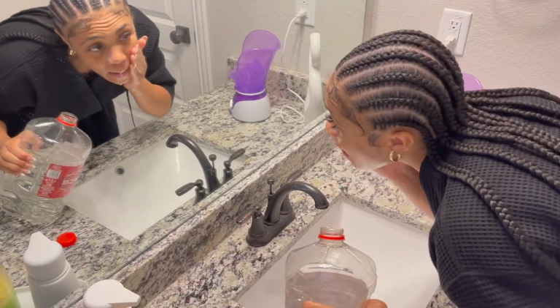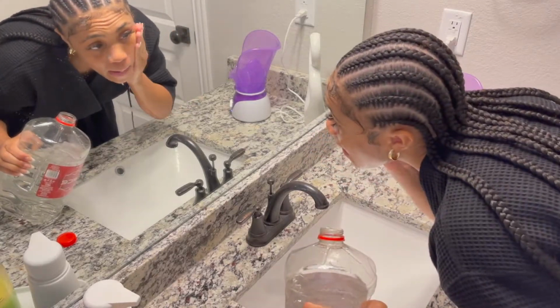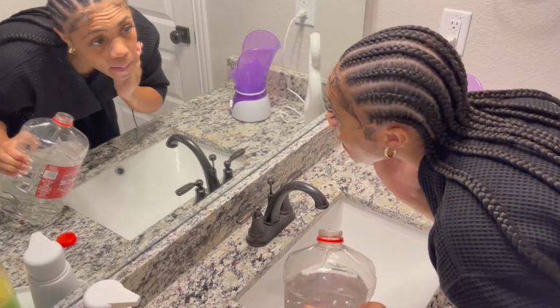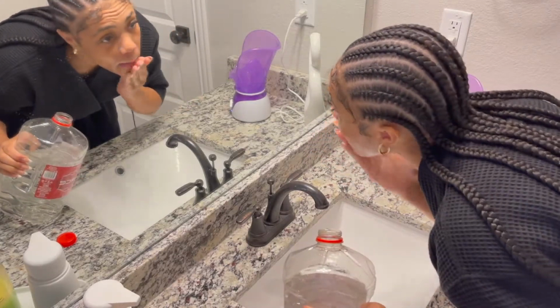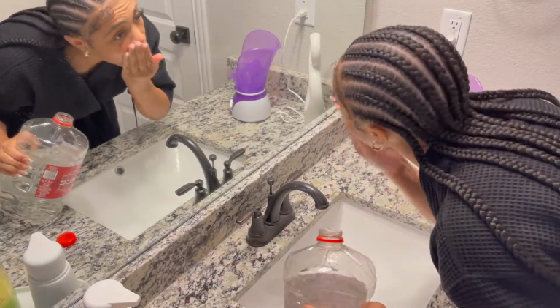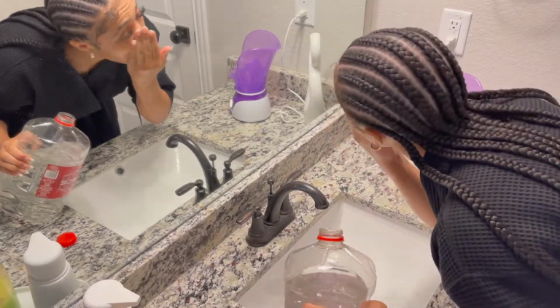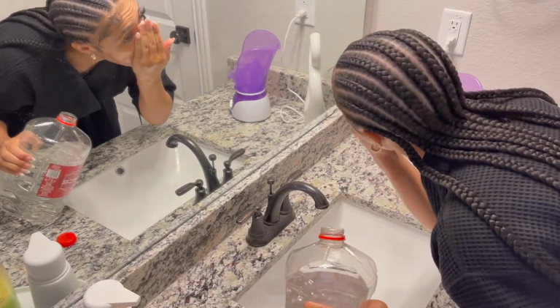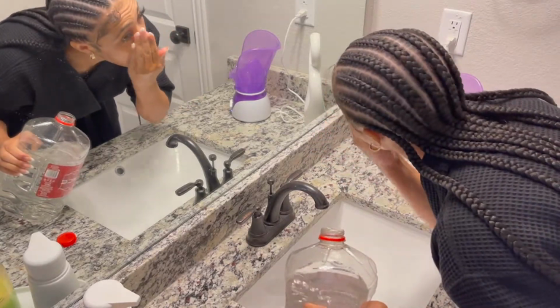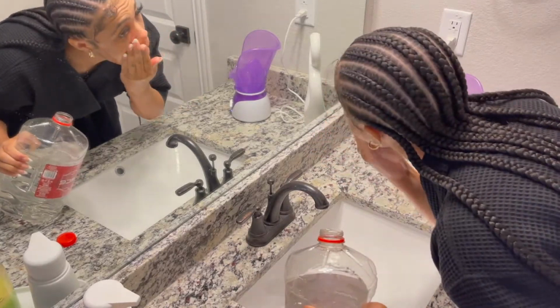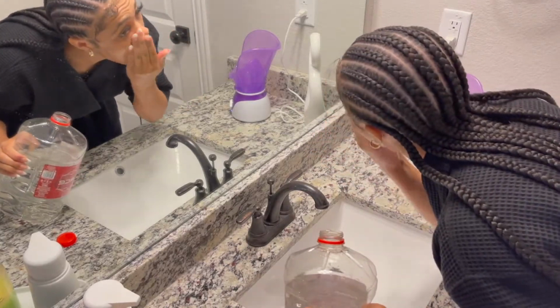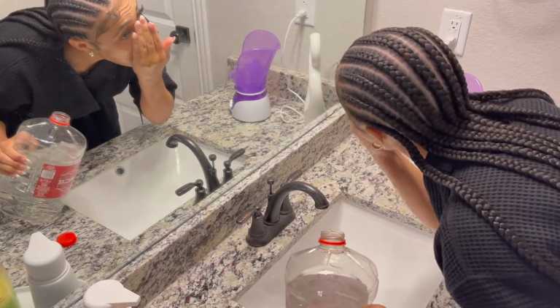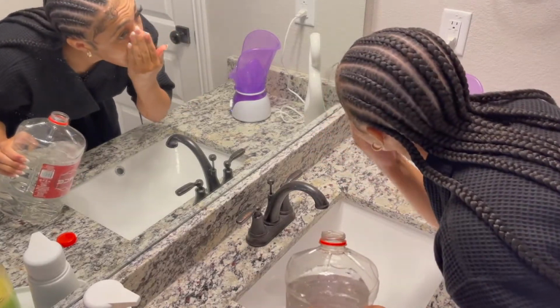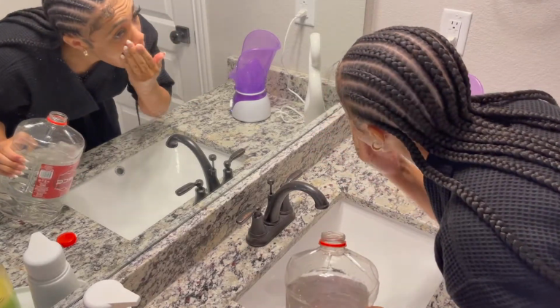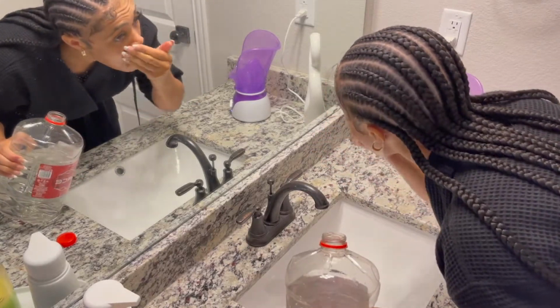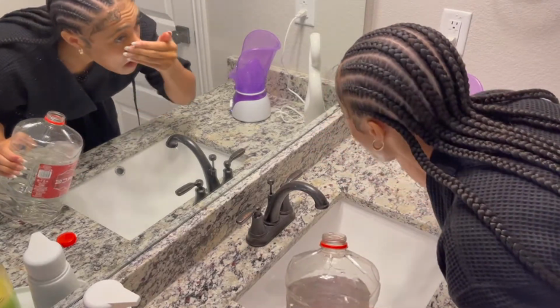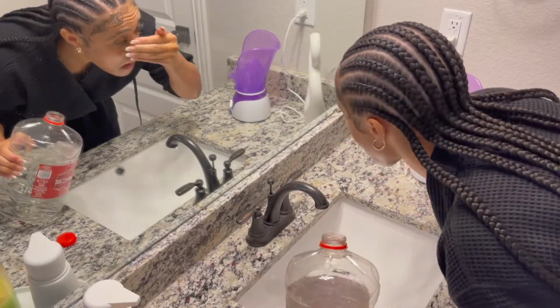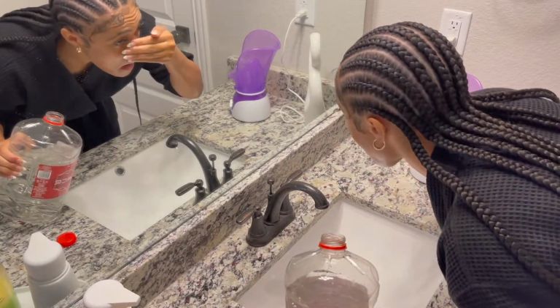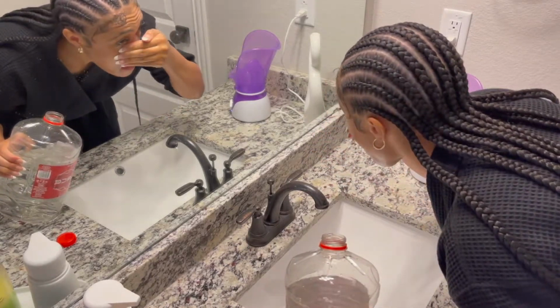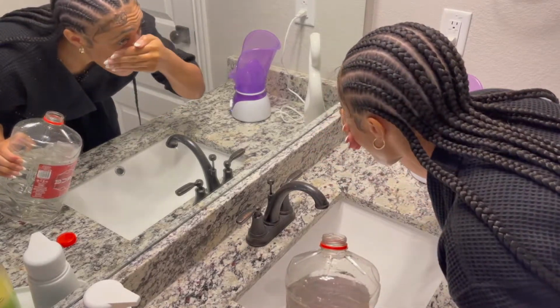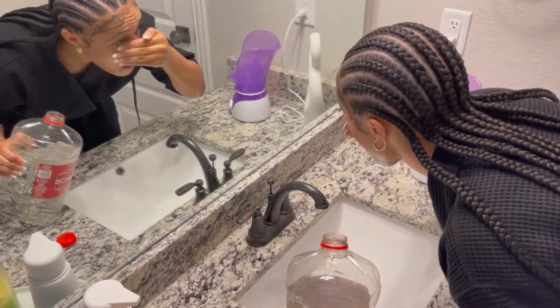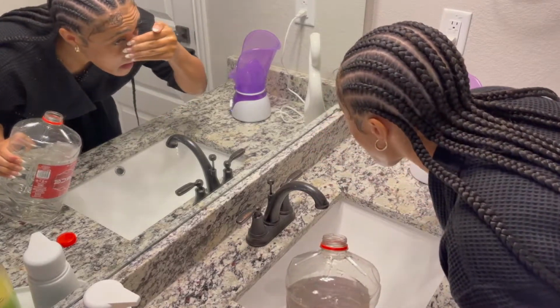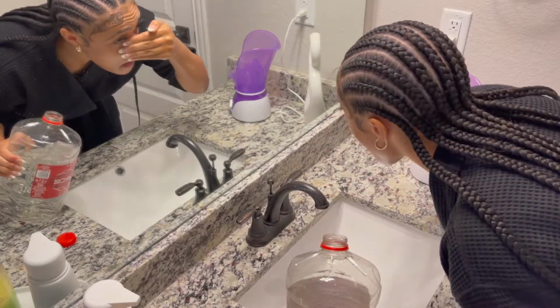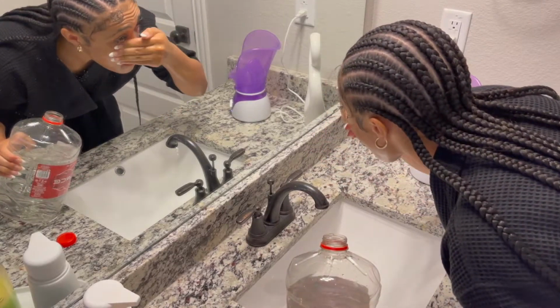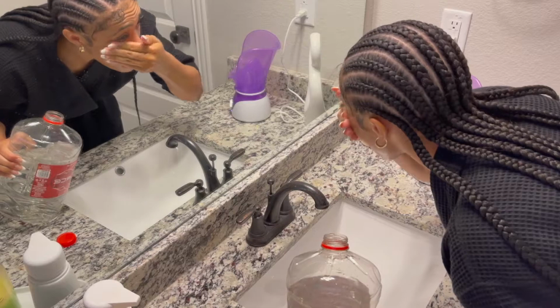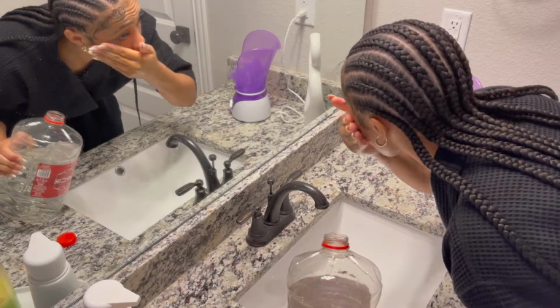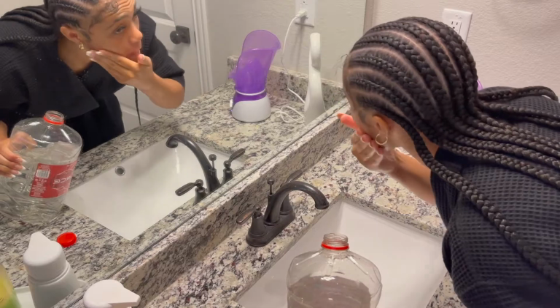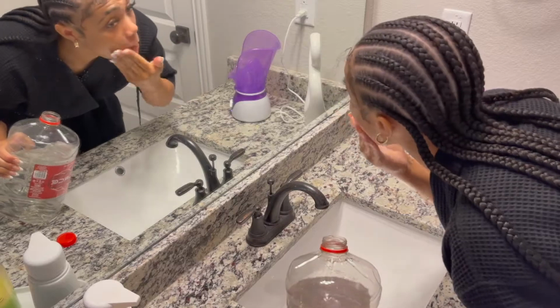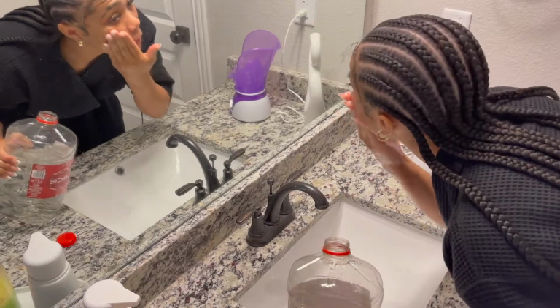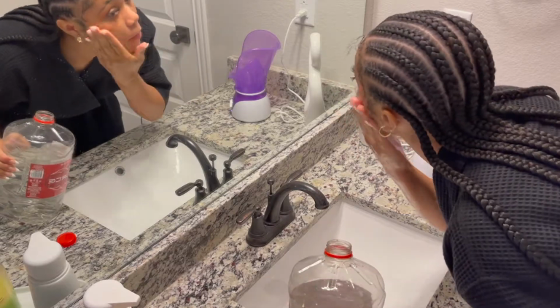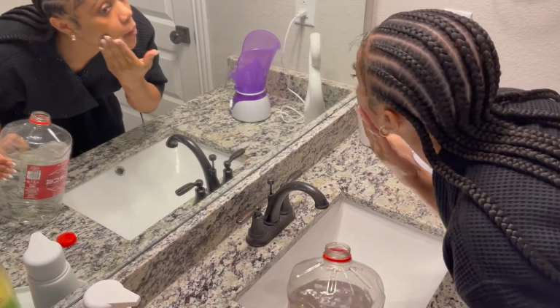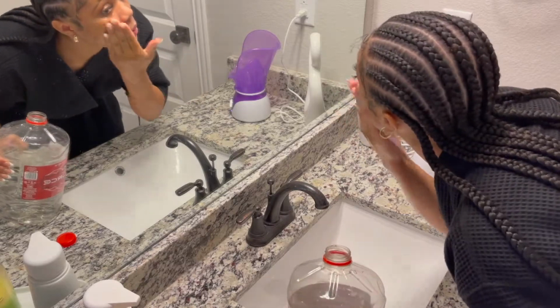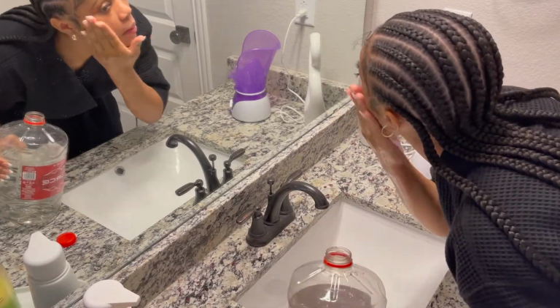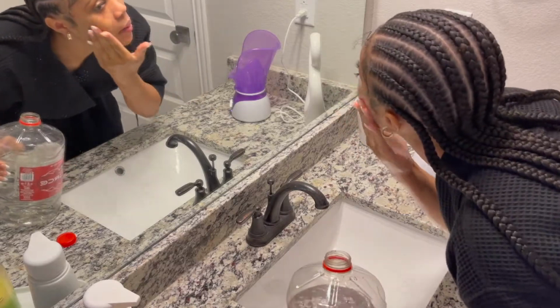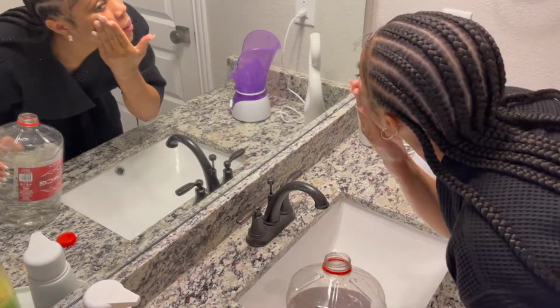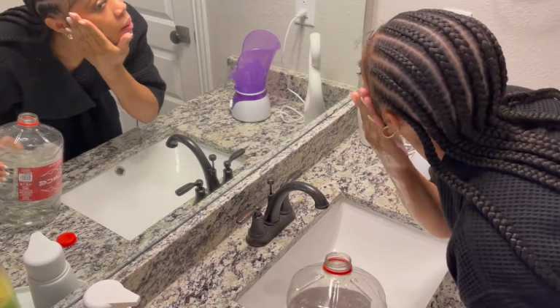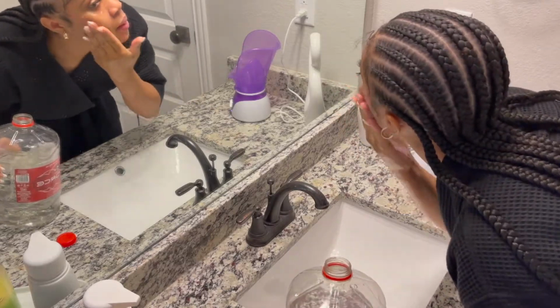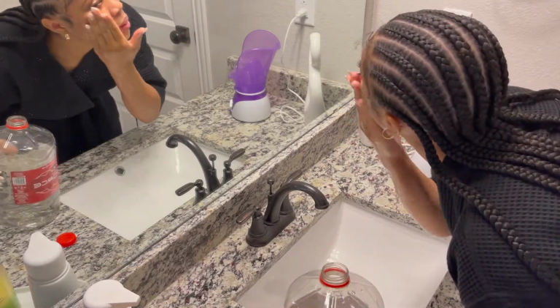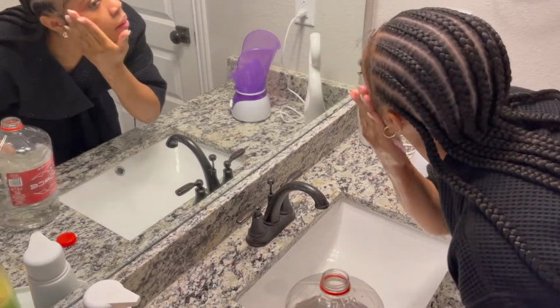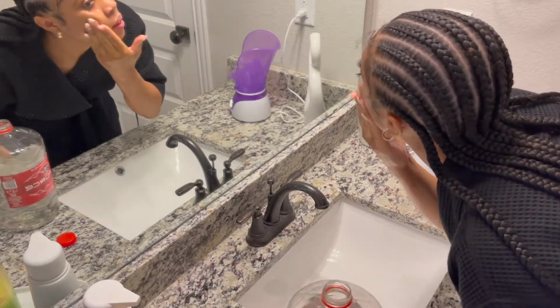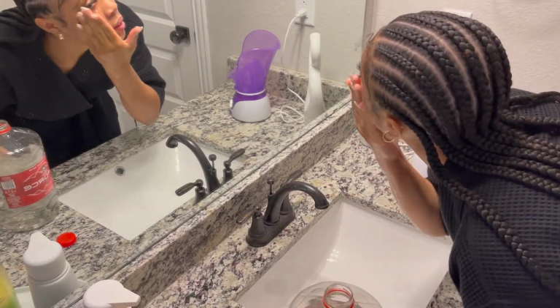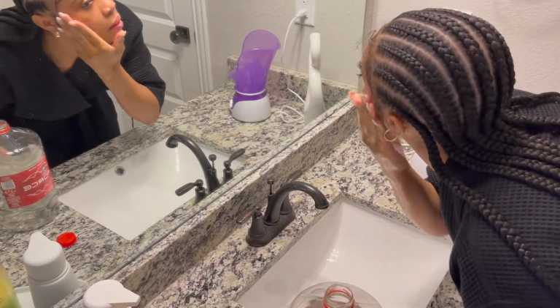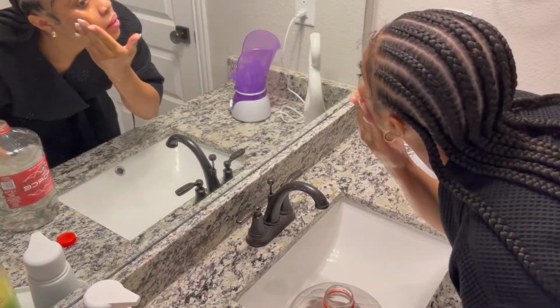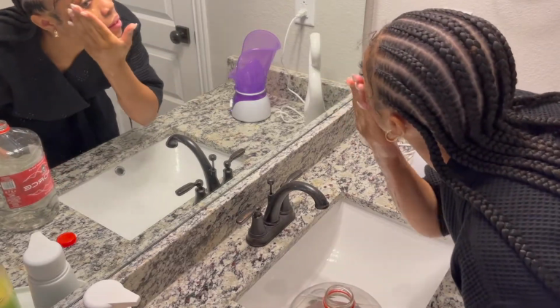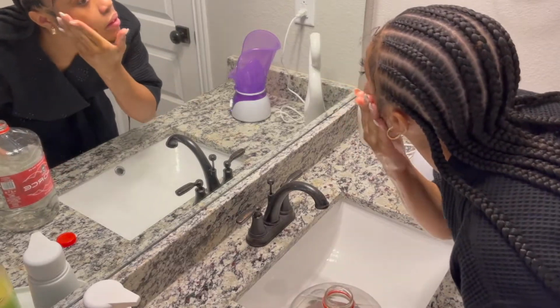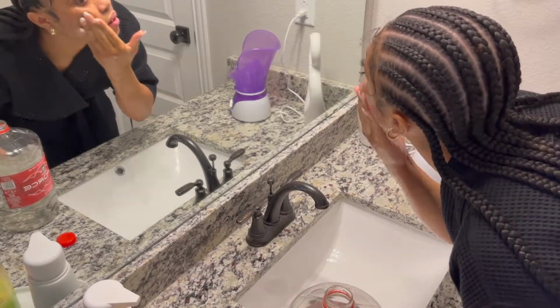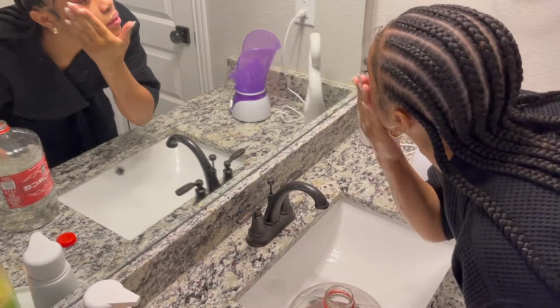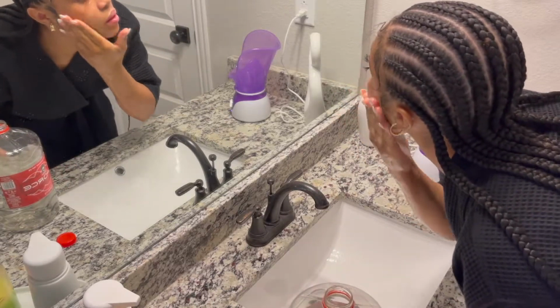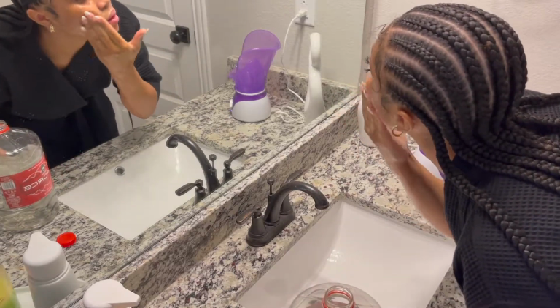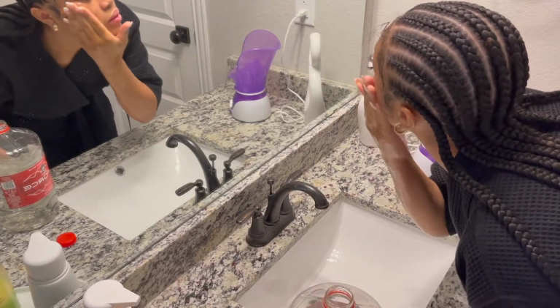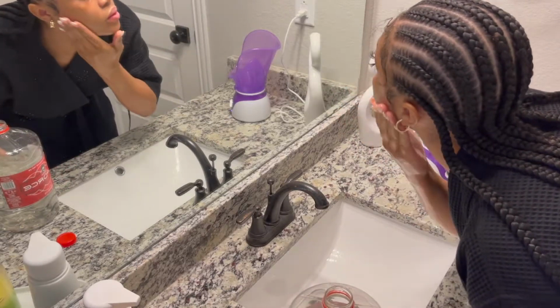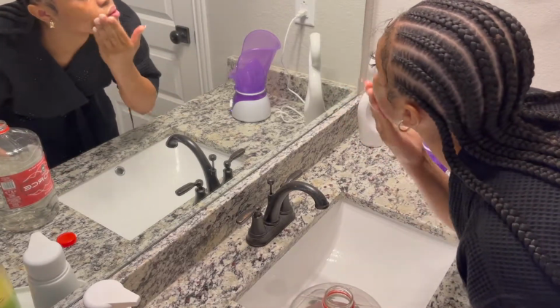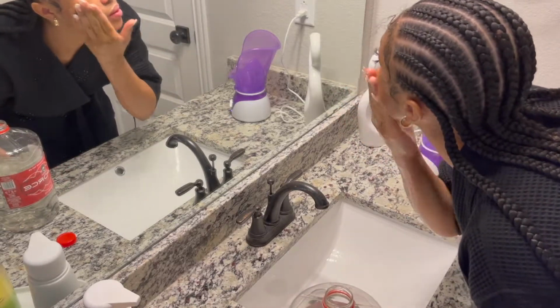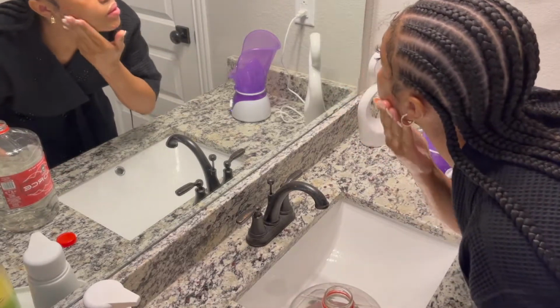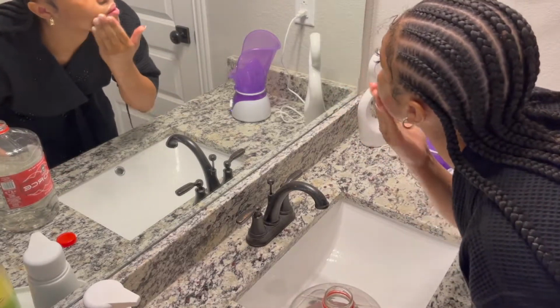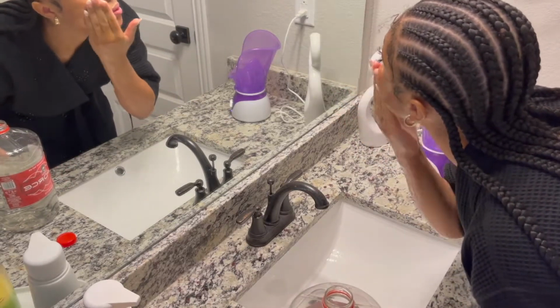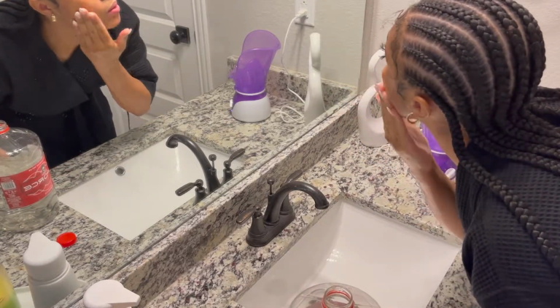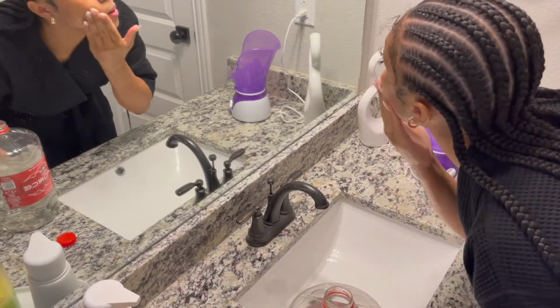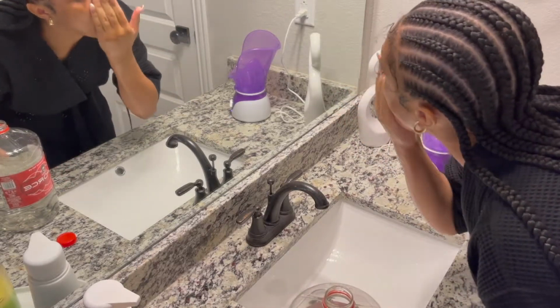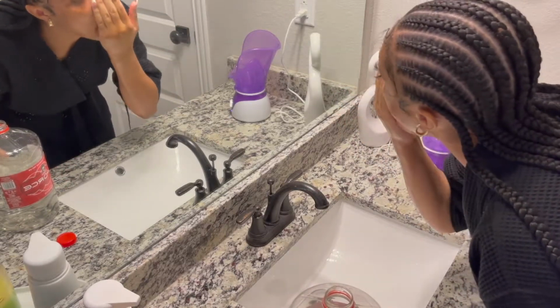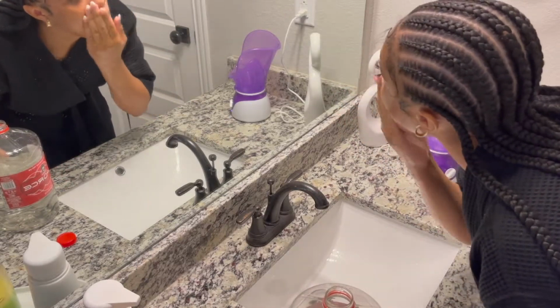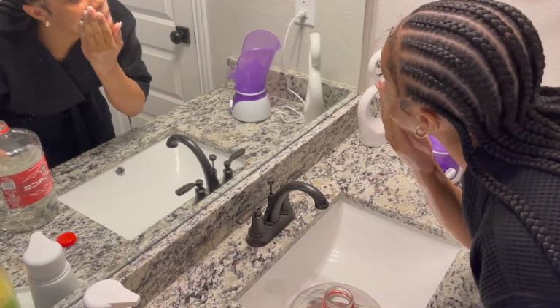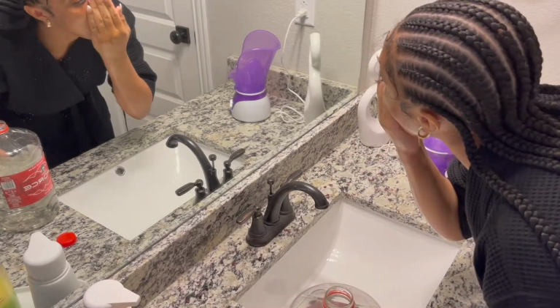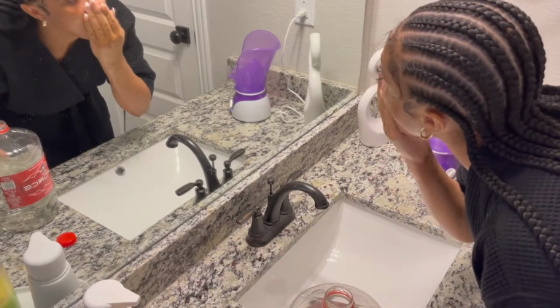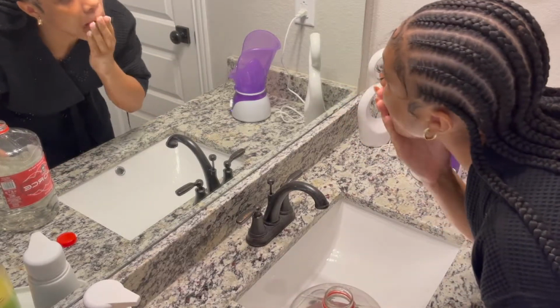My face is so sensitive, and water does play a huge role, so I used alkaline water and then wanted to wash it off.